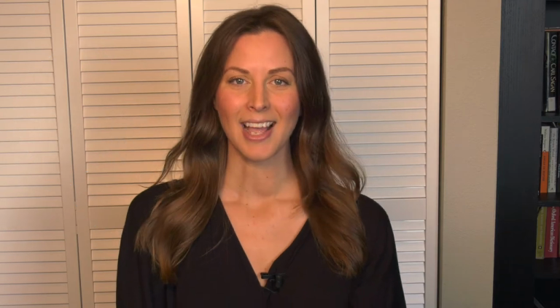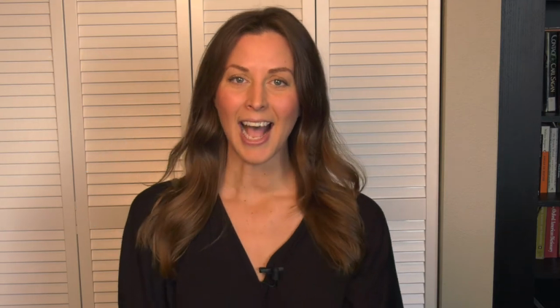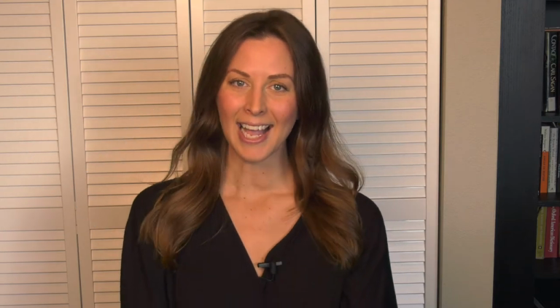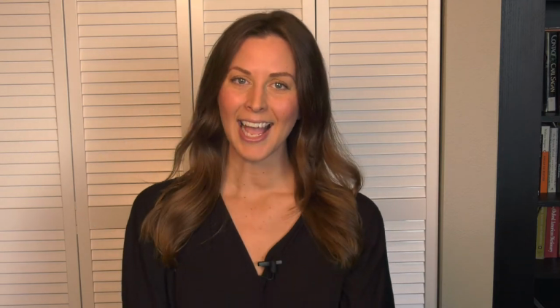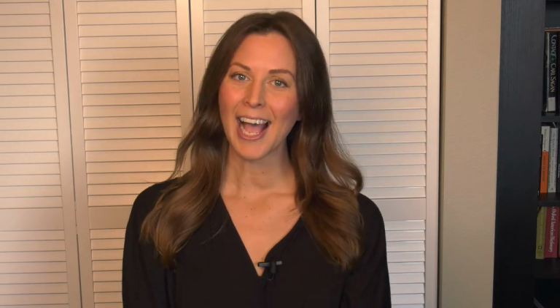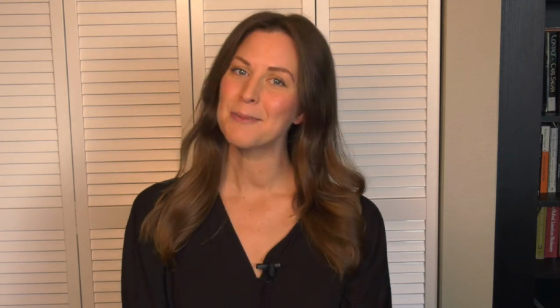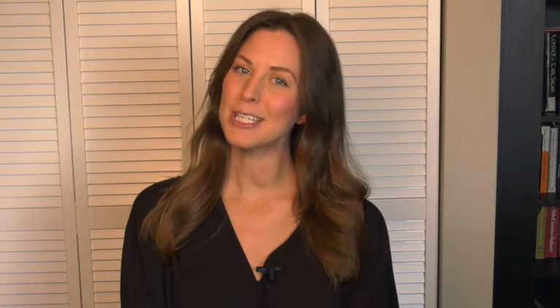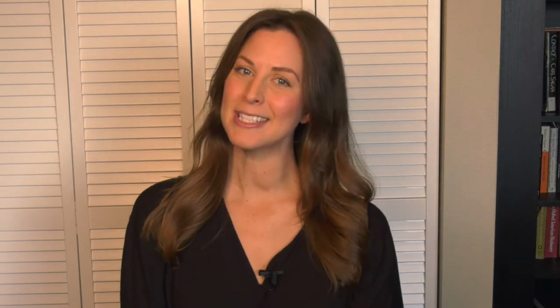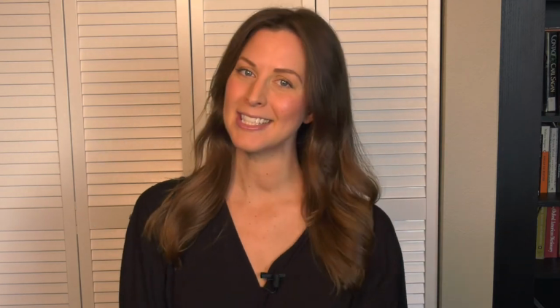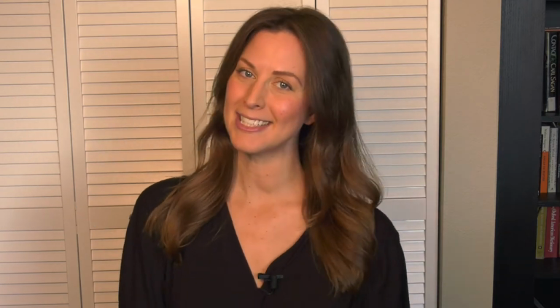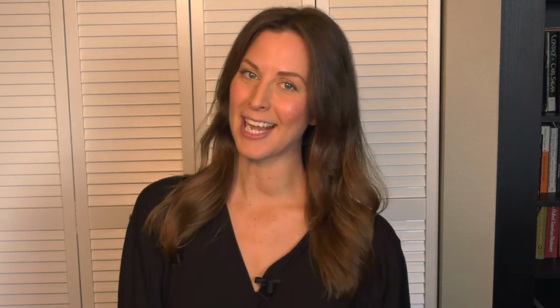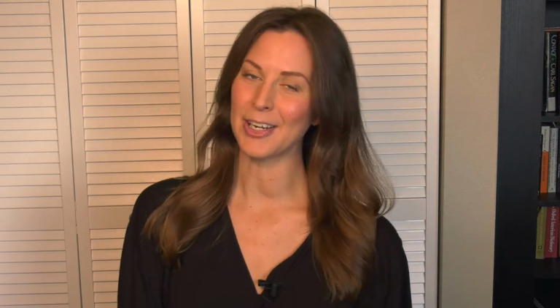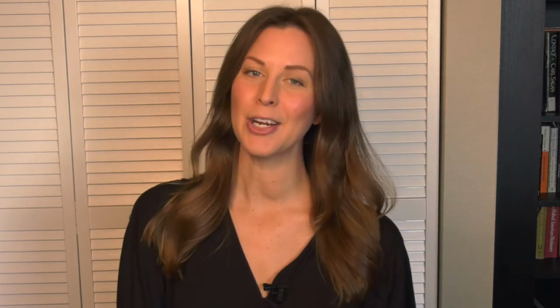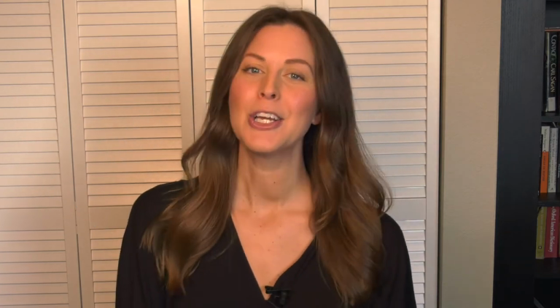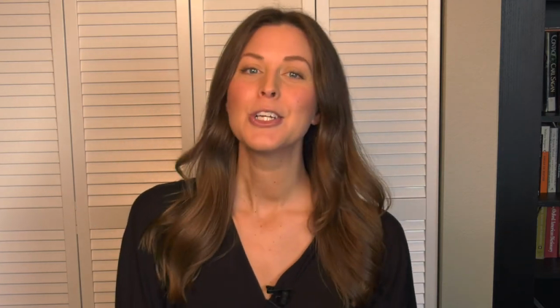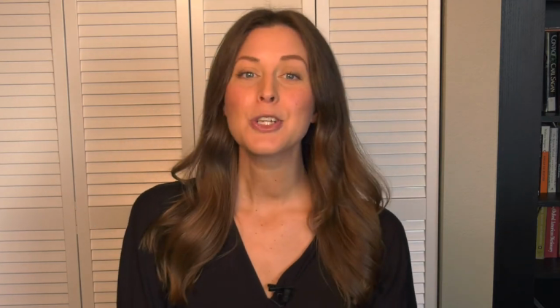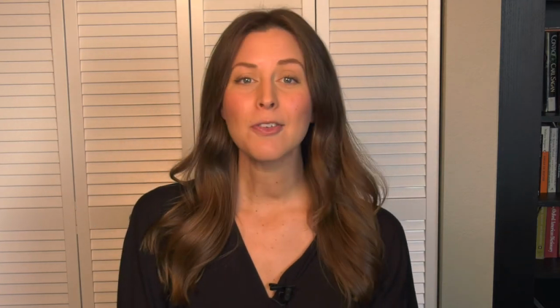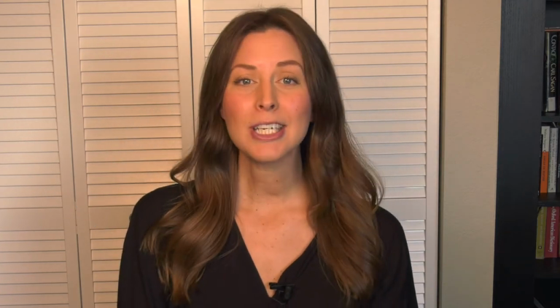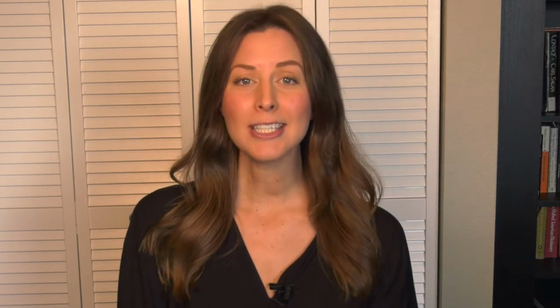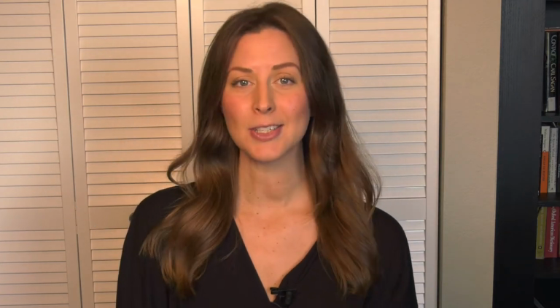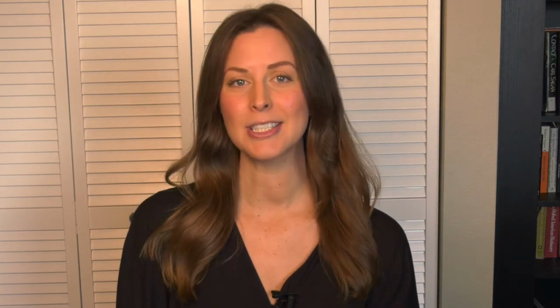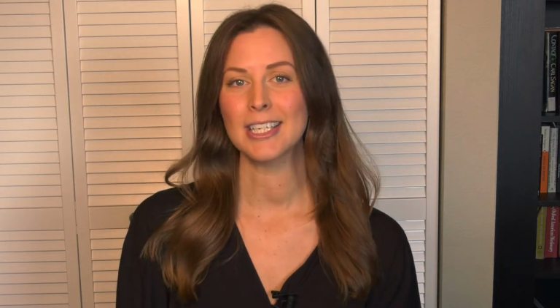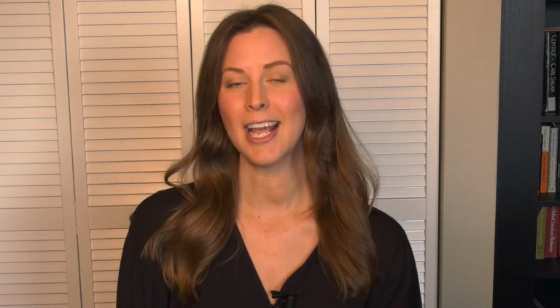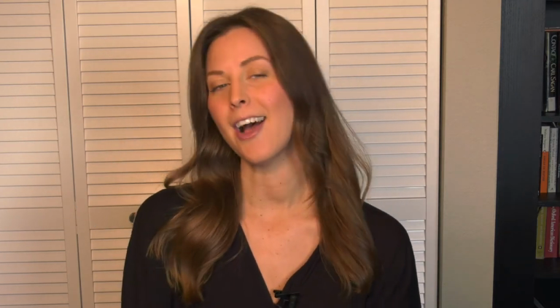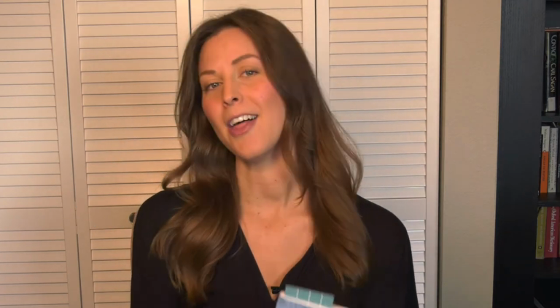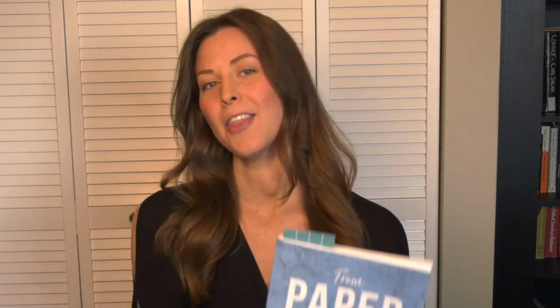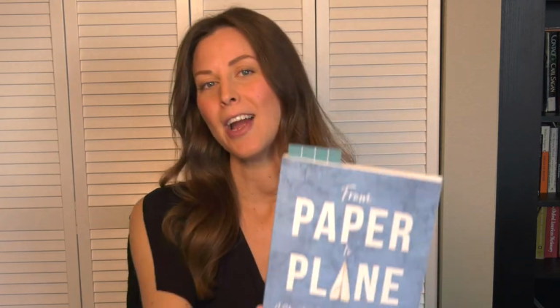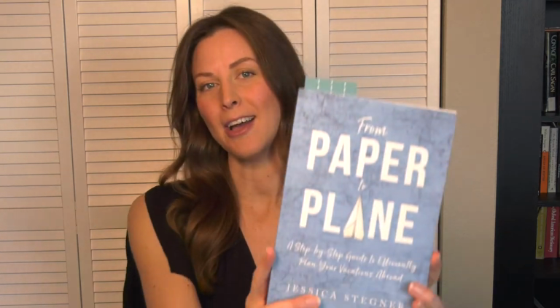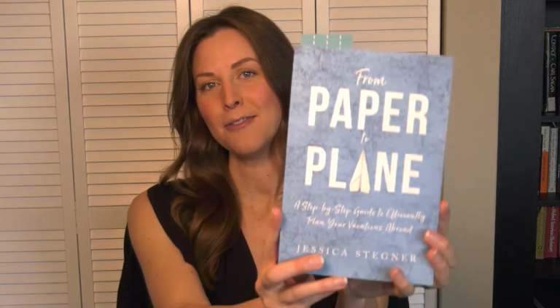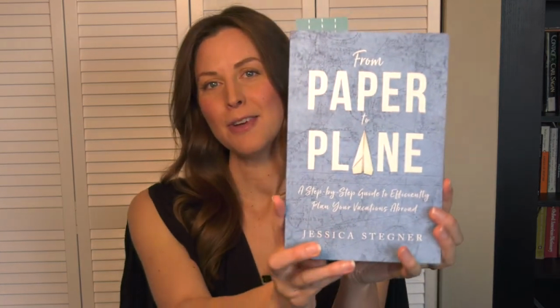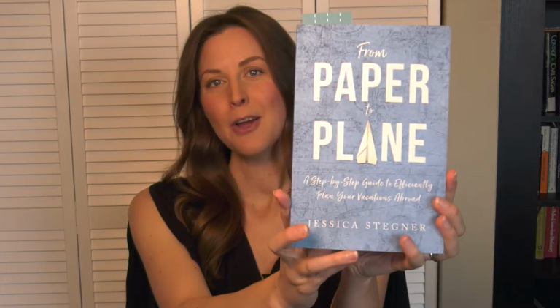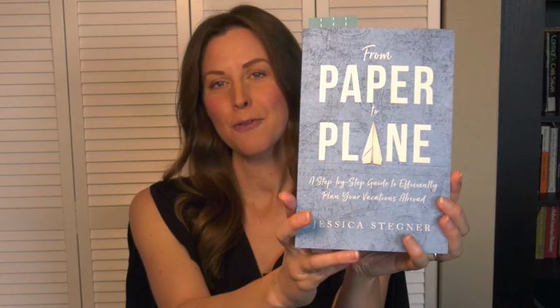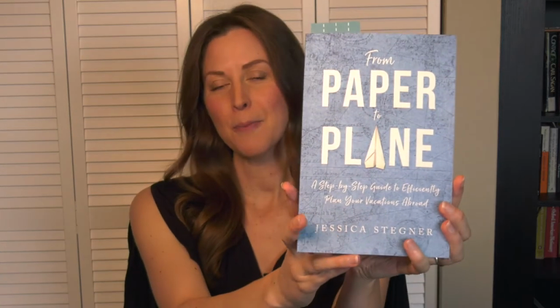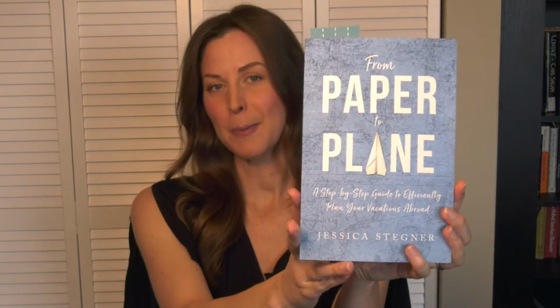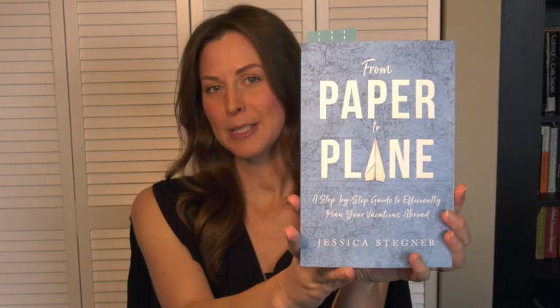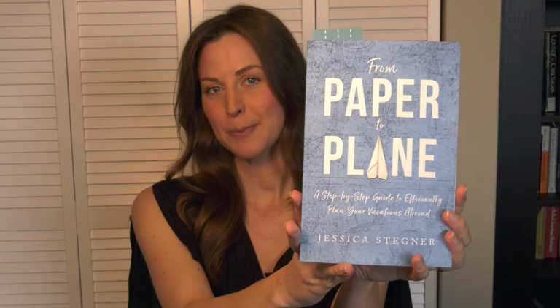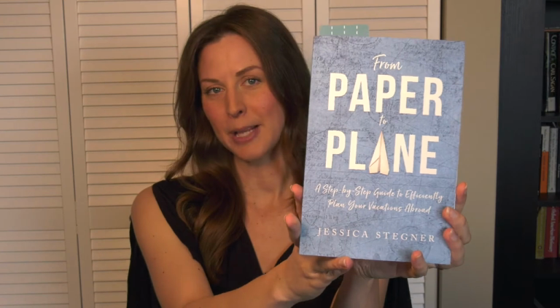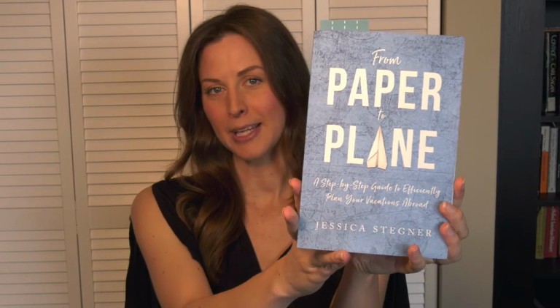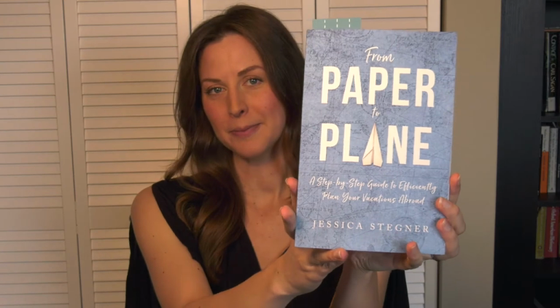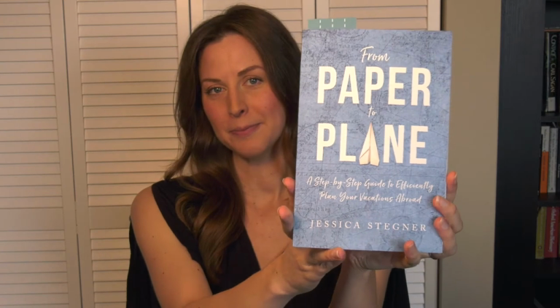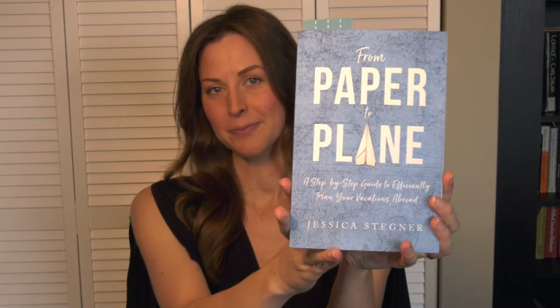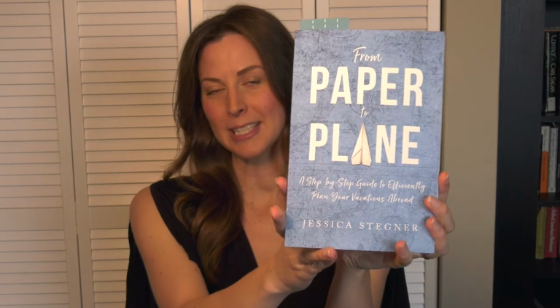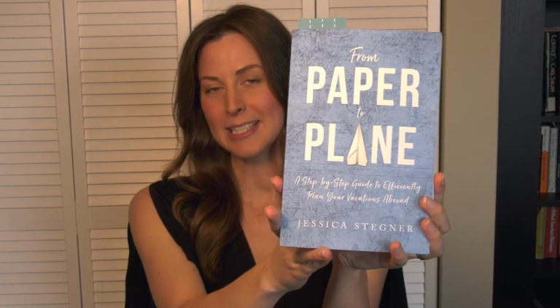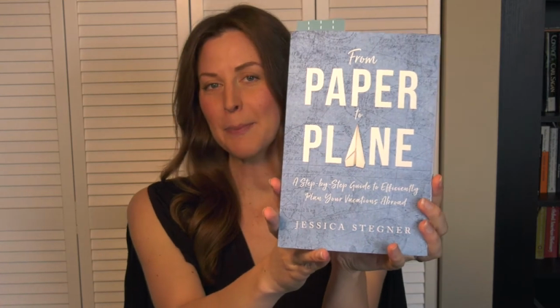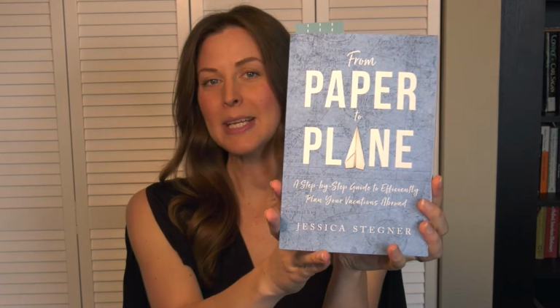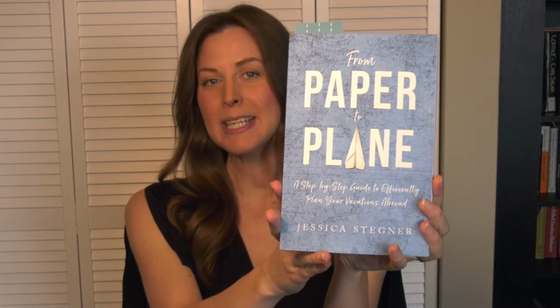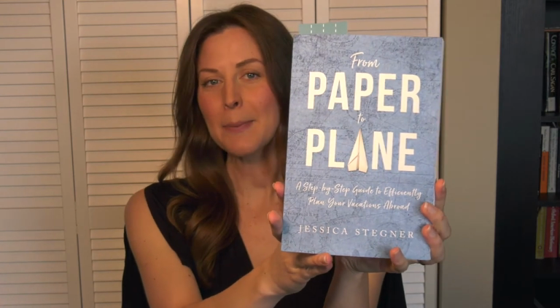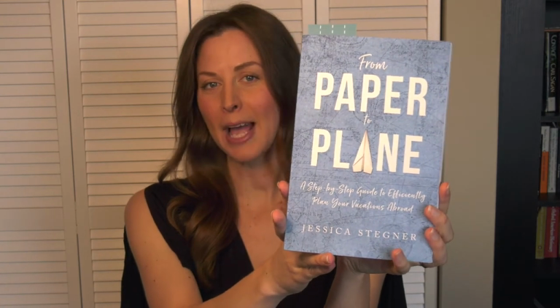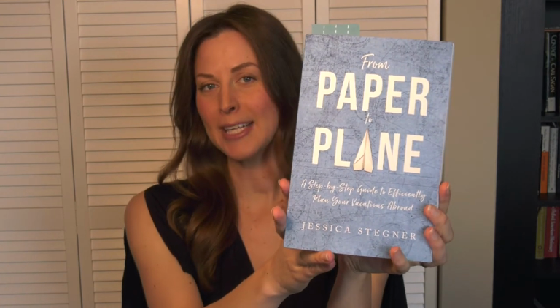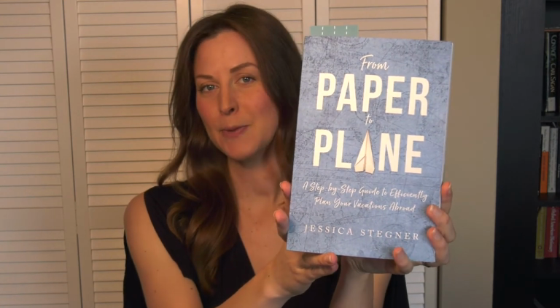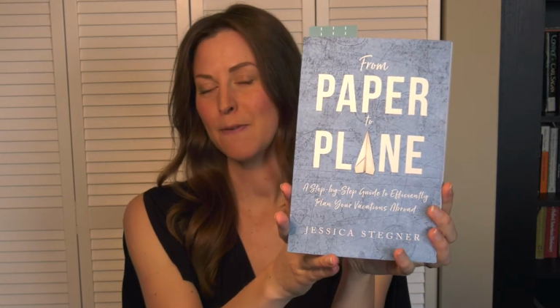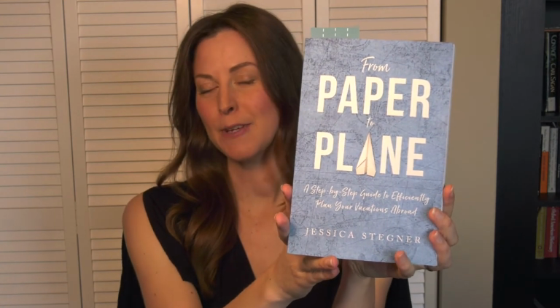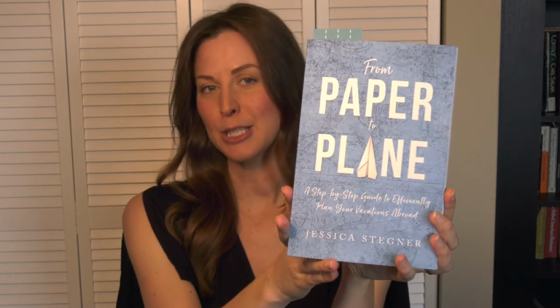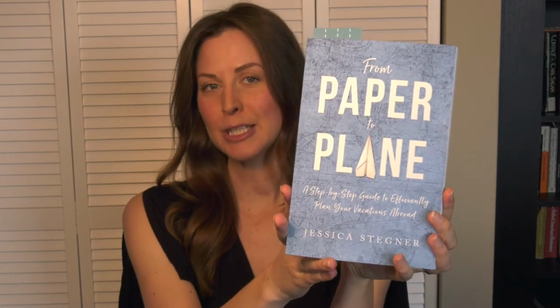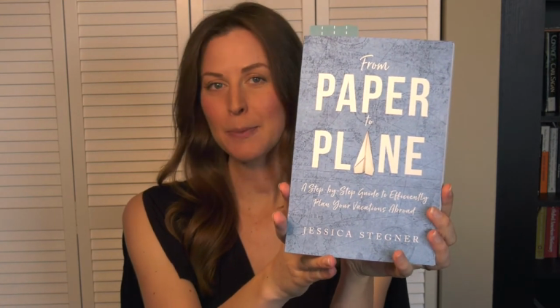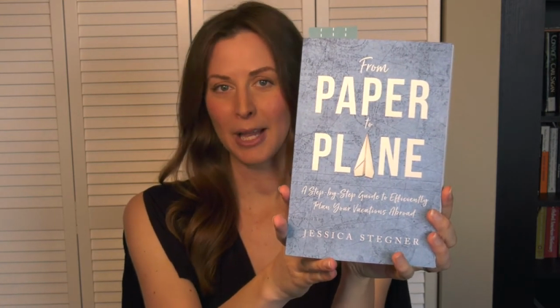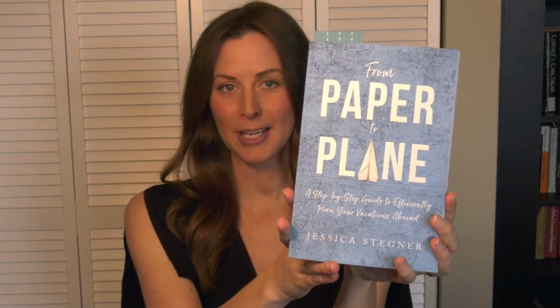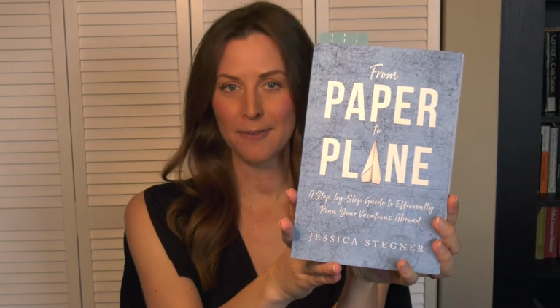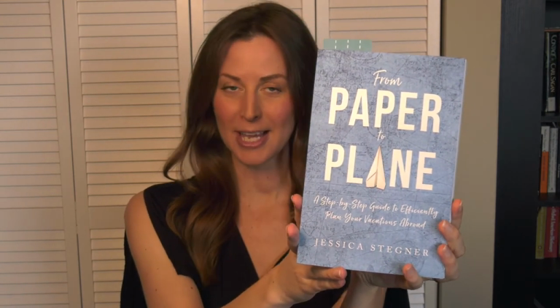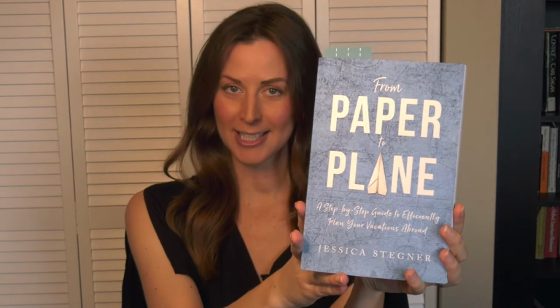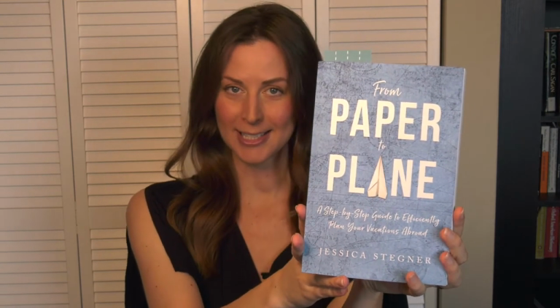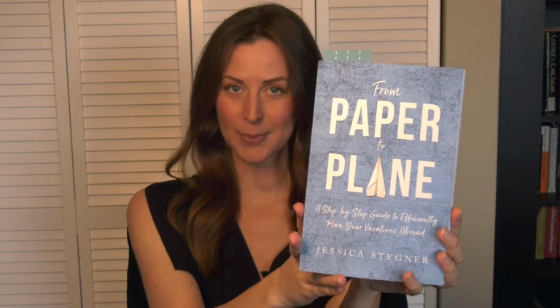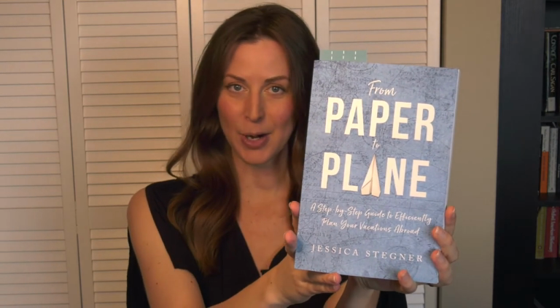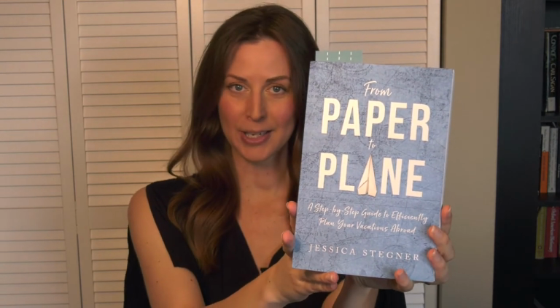Hi, I'm Jessica Stegner, travel consultant and author of From Paper to Plane, a step-by-step guide to efficiently plan your vacations abroad.